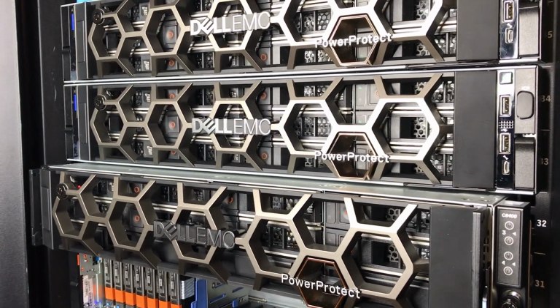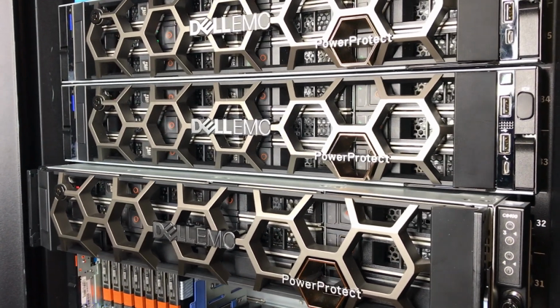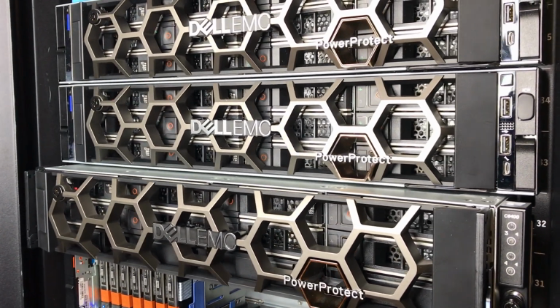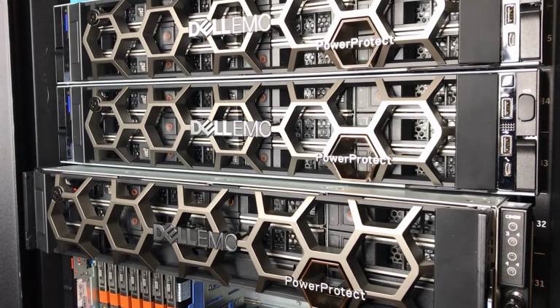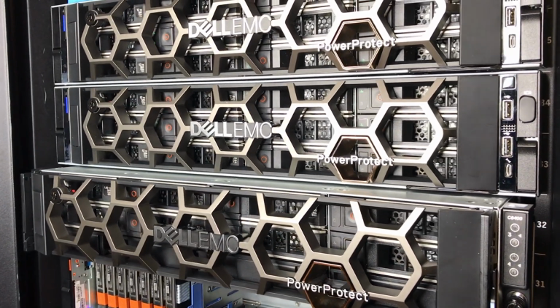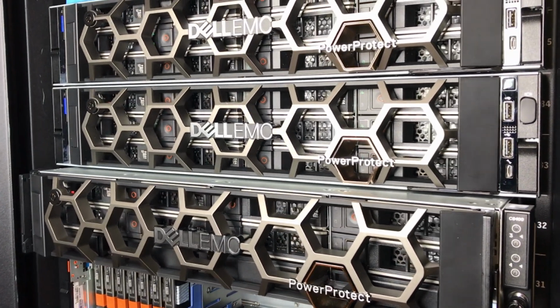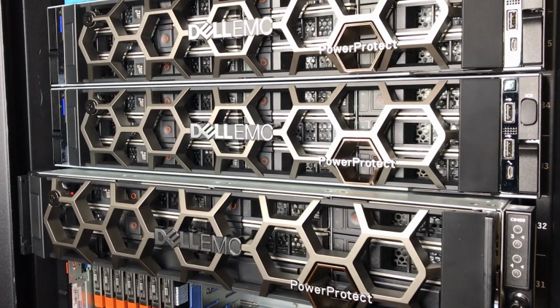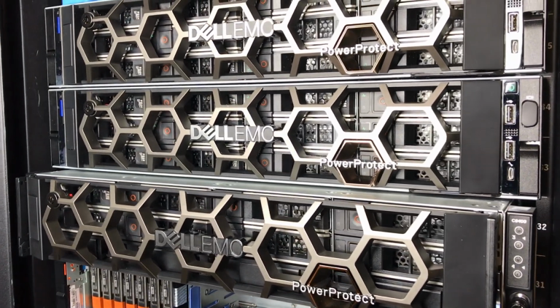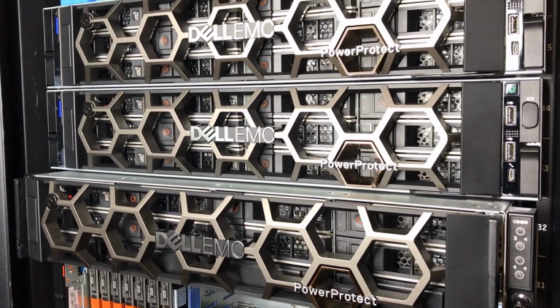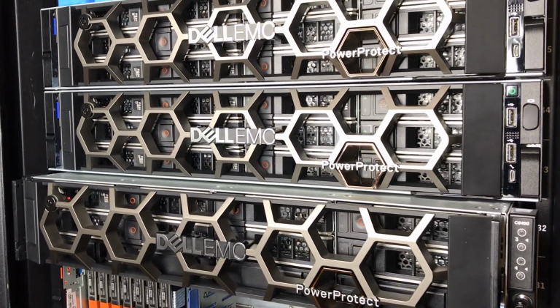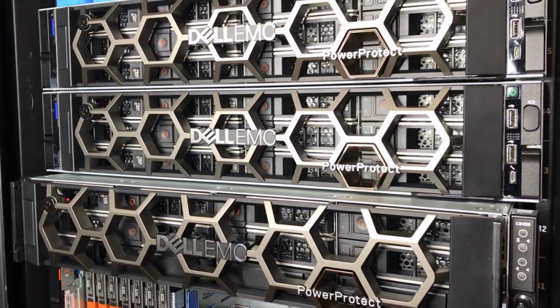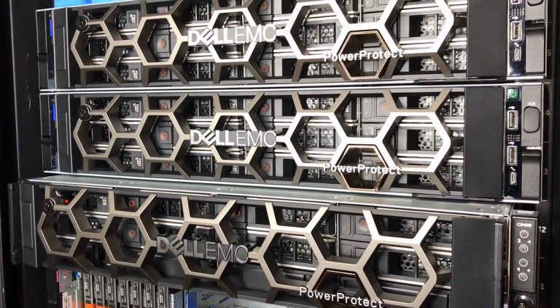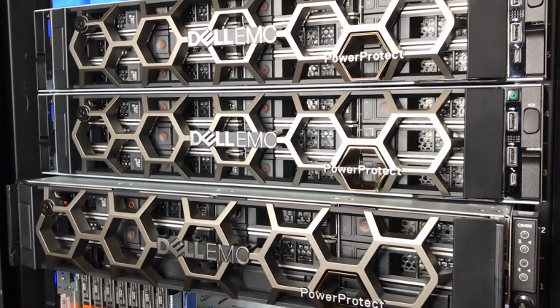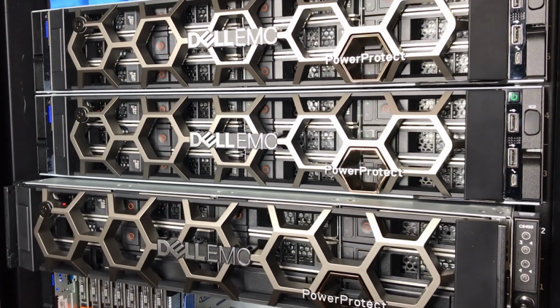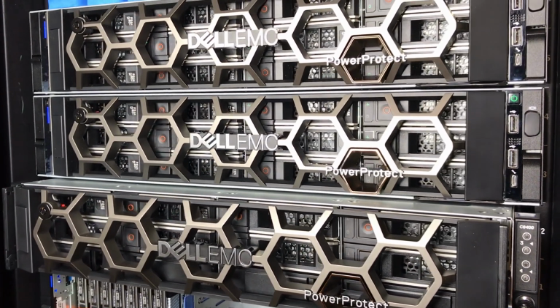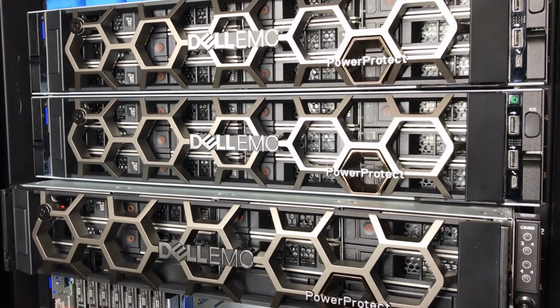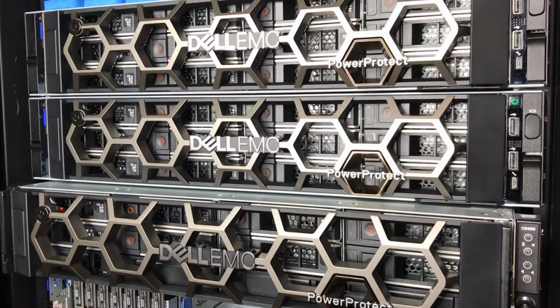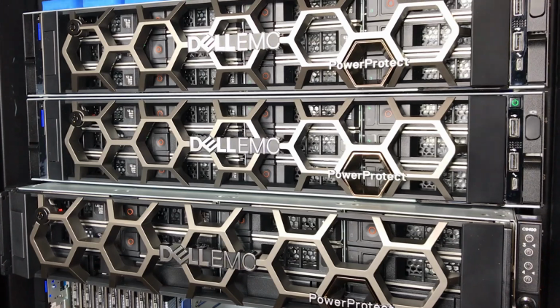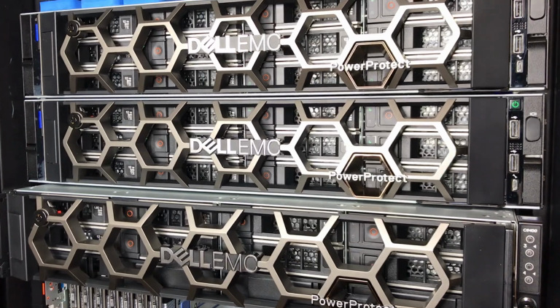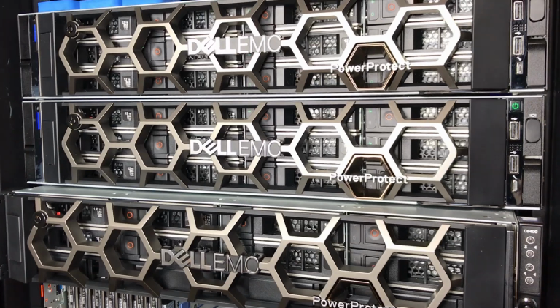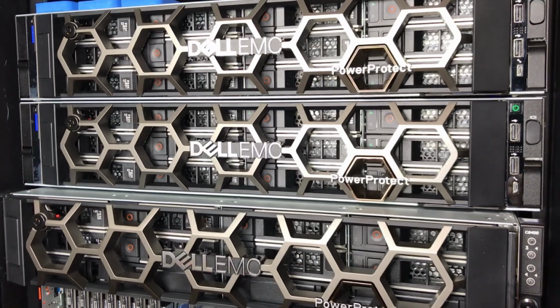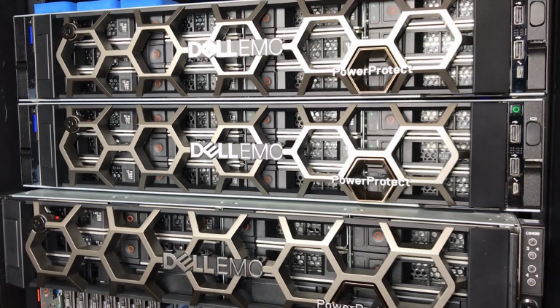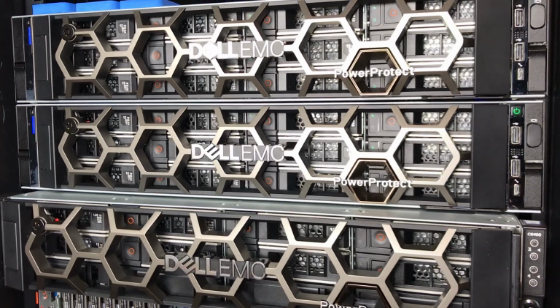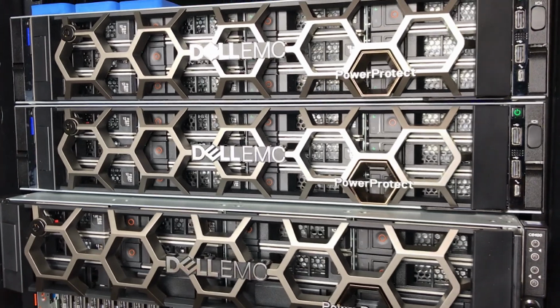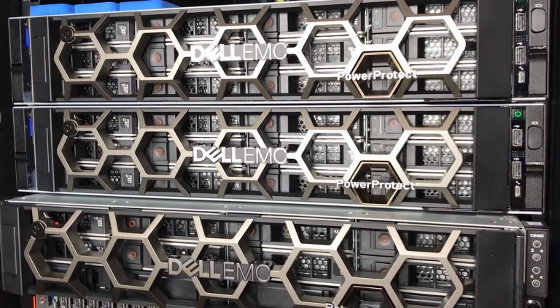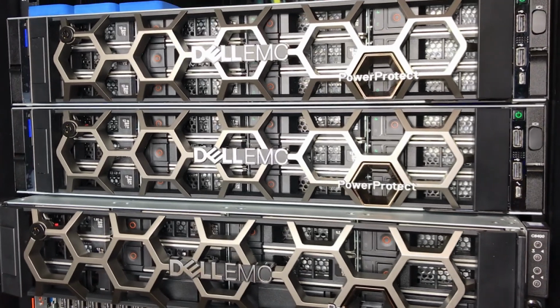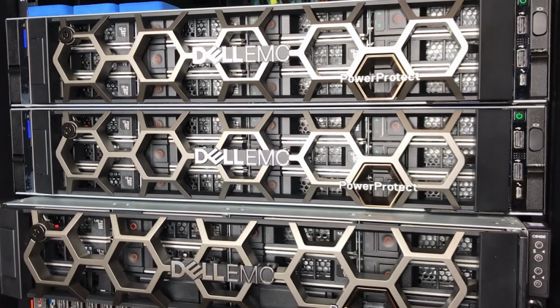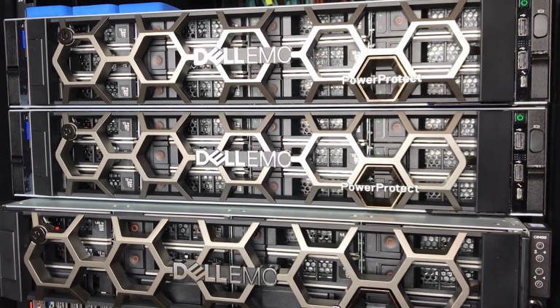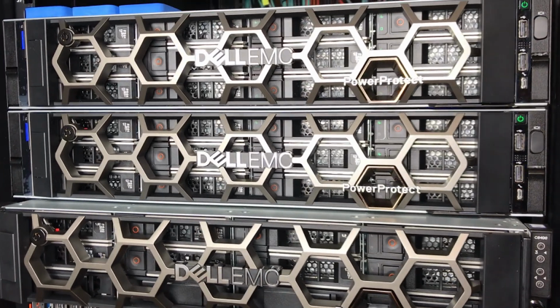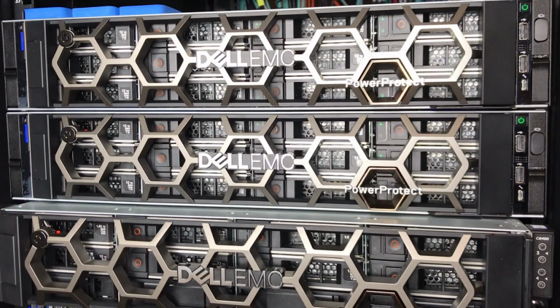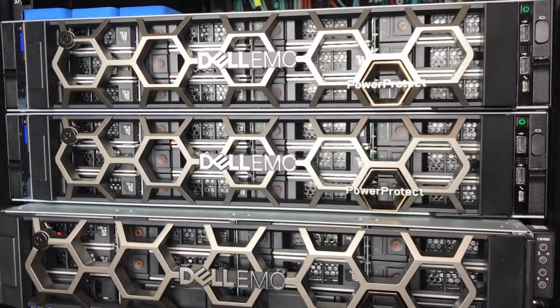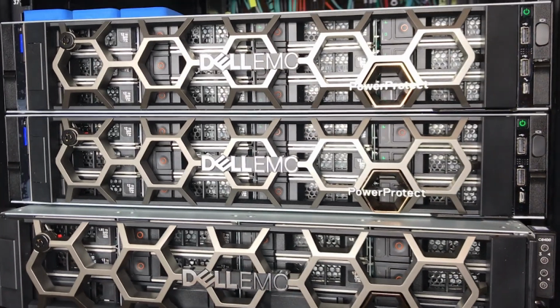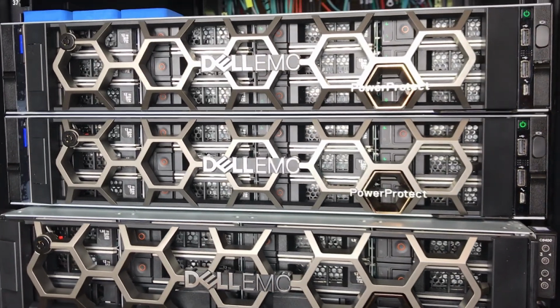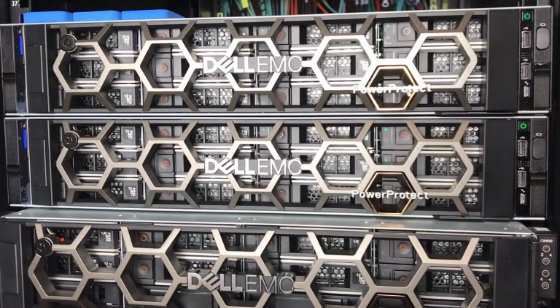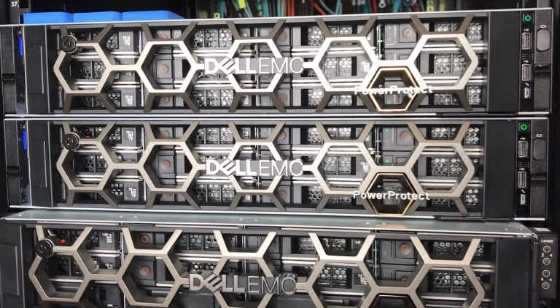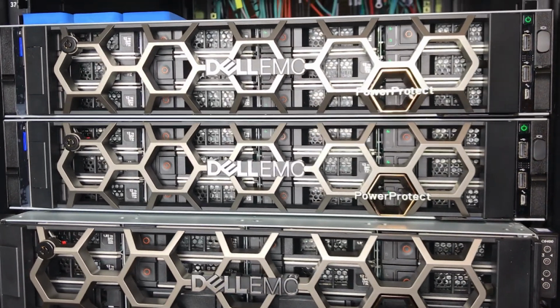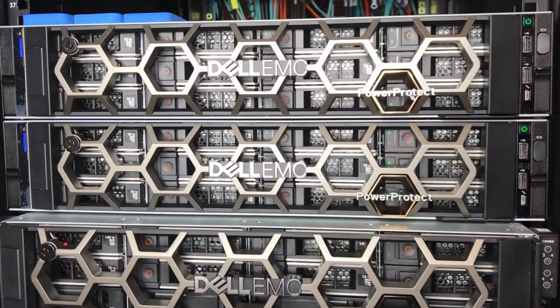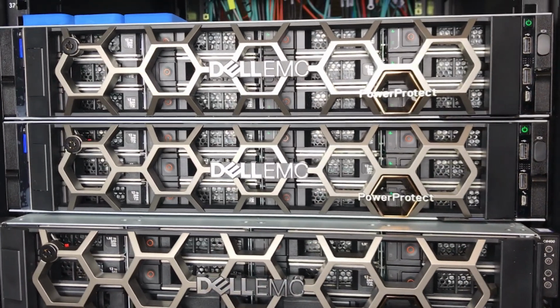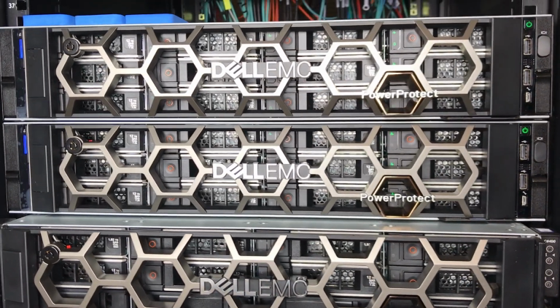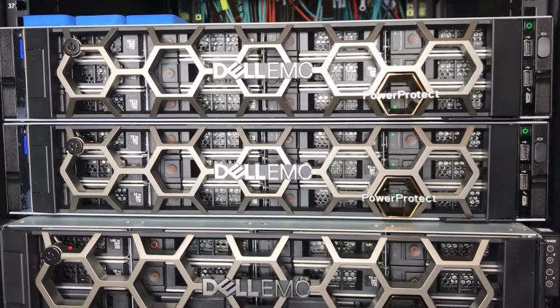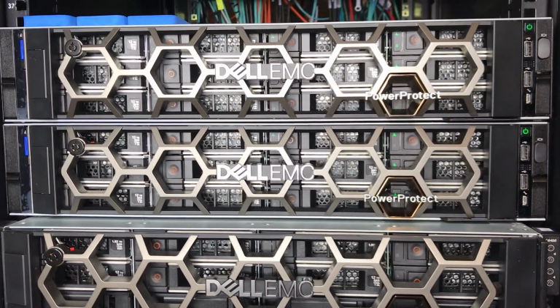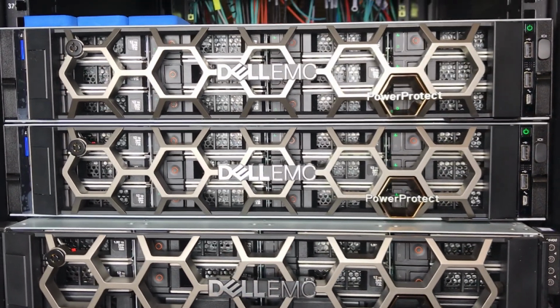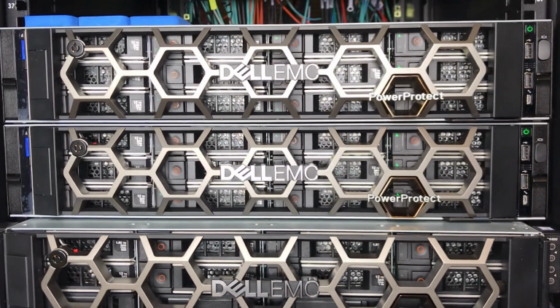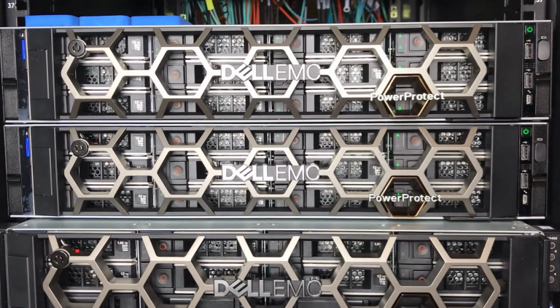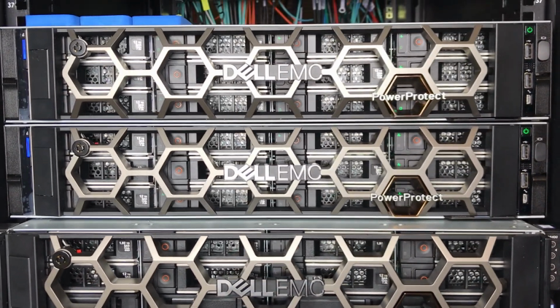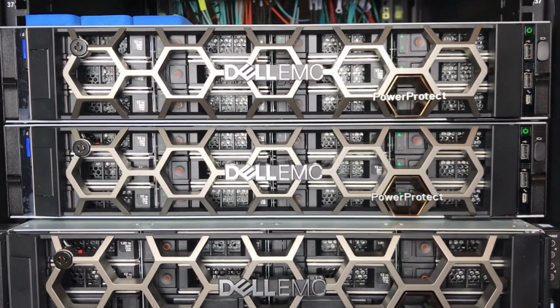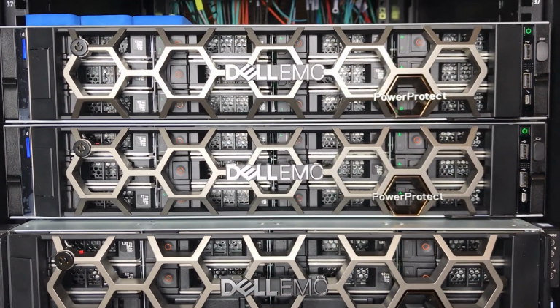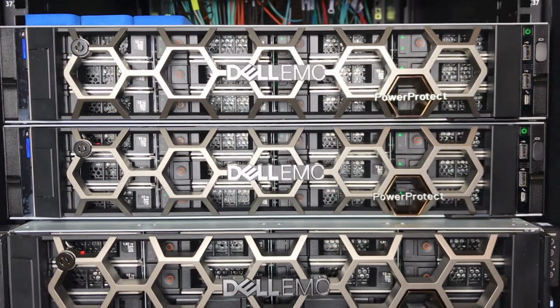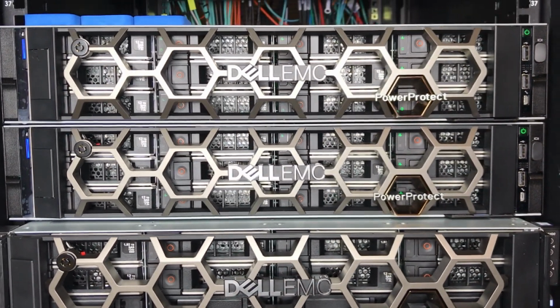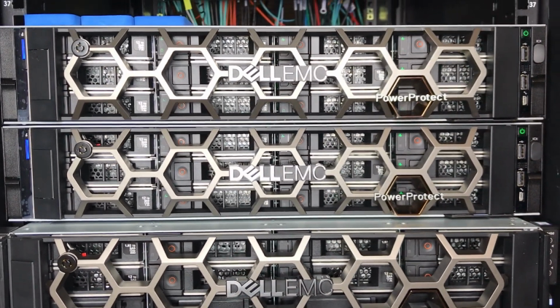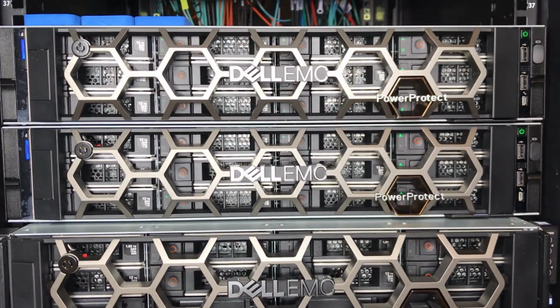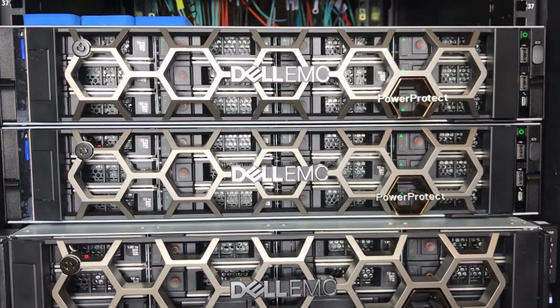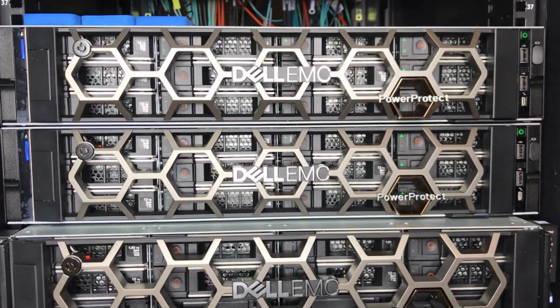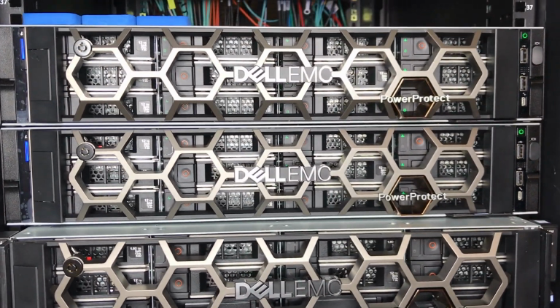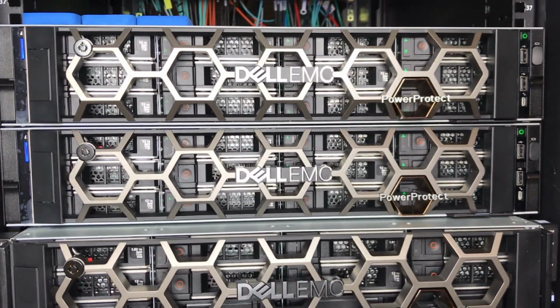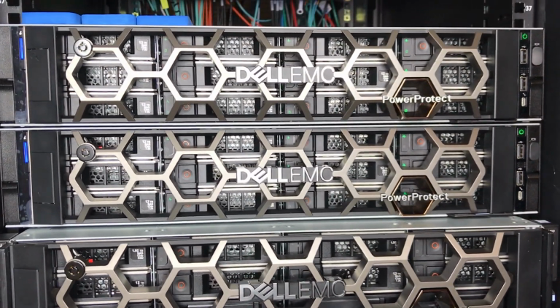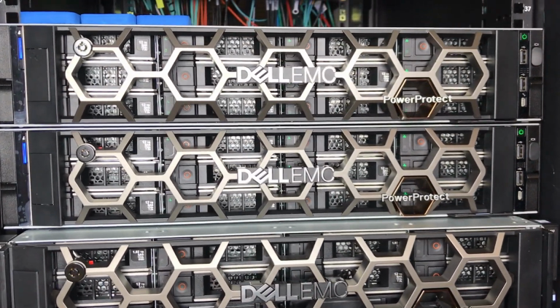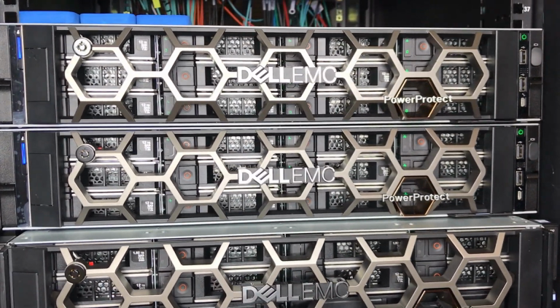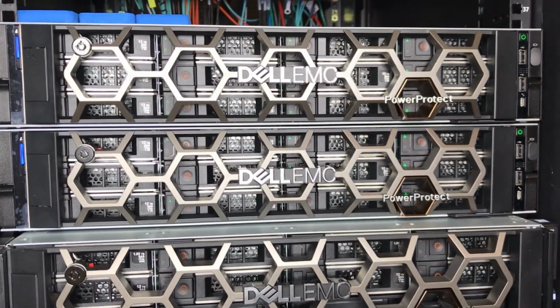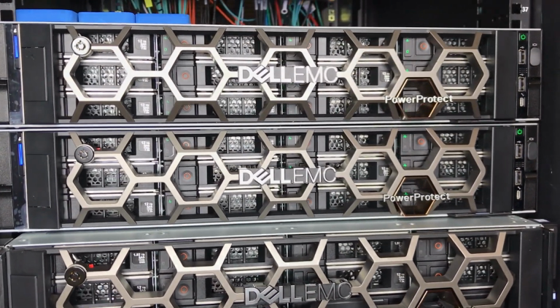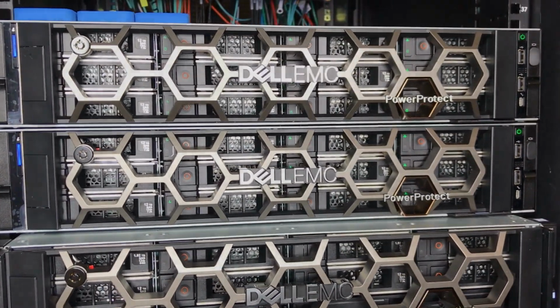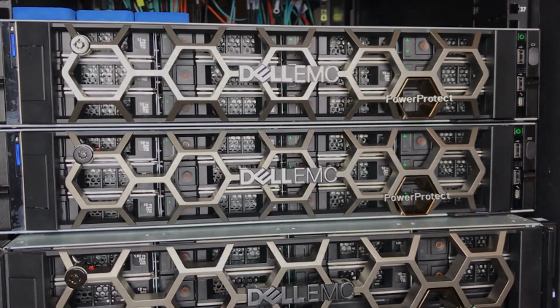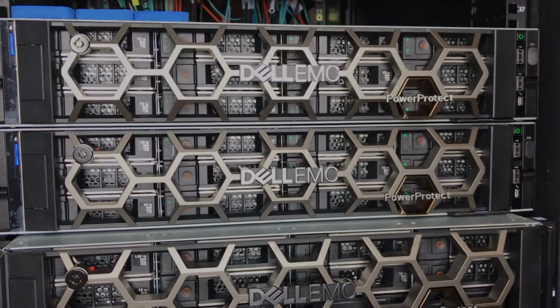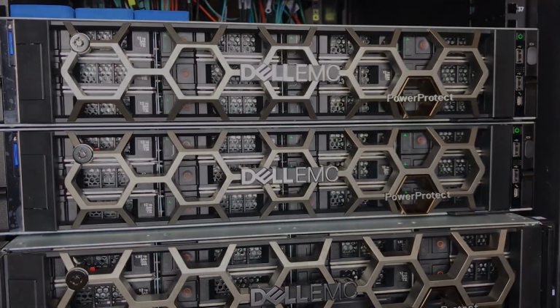Built on Data Domain's tradition of excellence, PowerProtect is the next generation in data management and governance from Dell EMC.